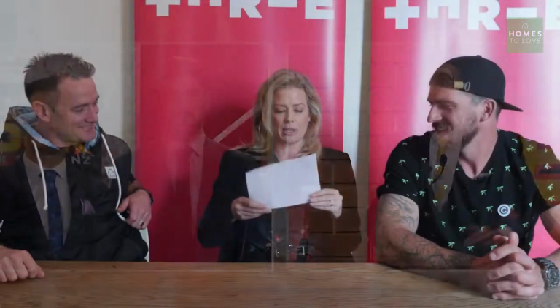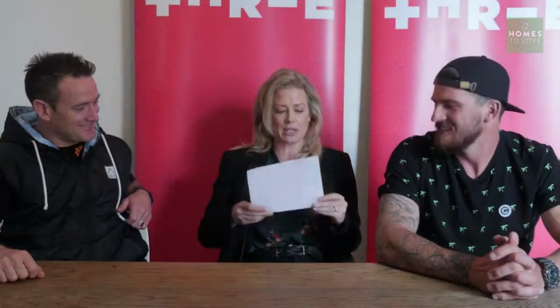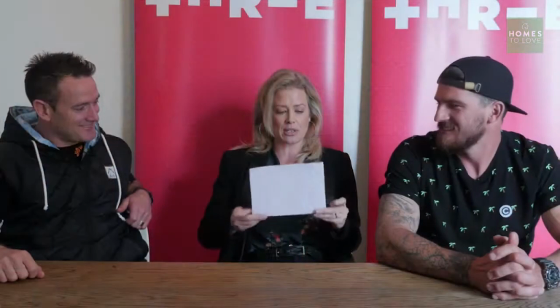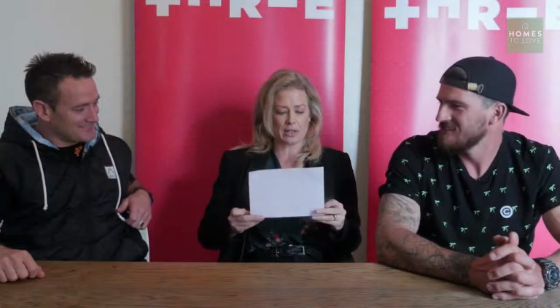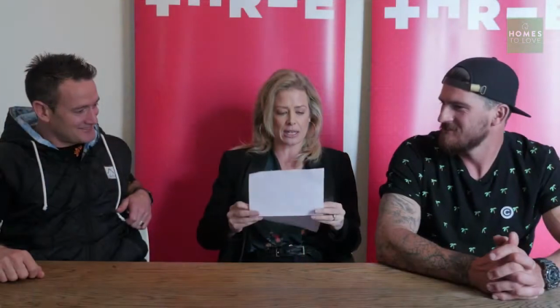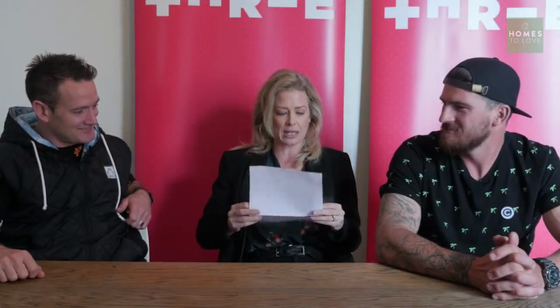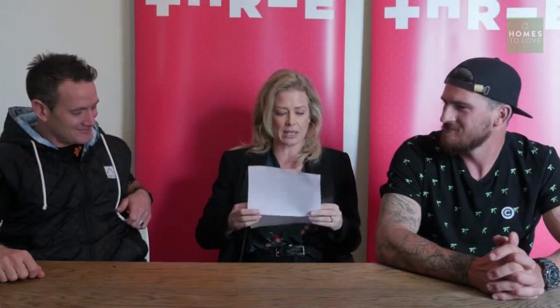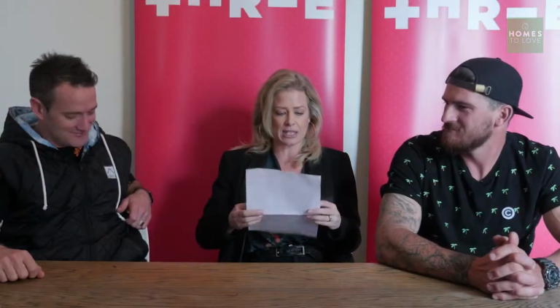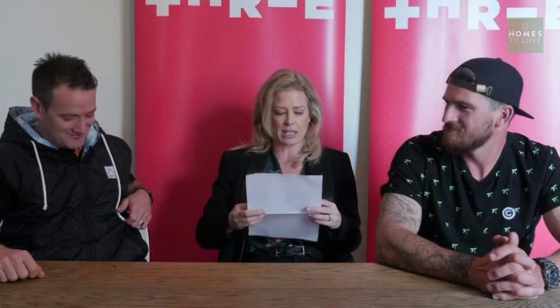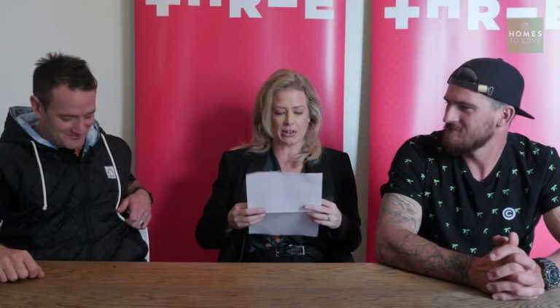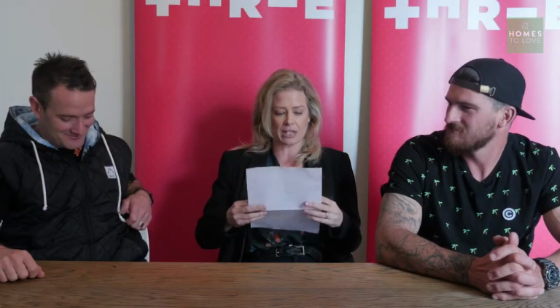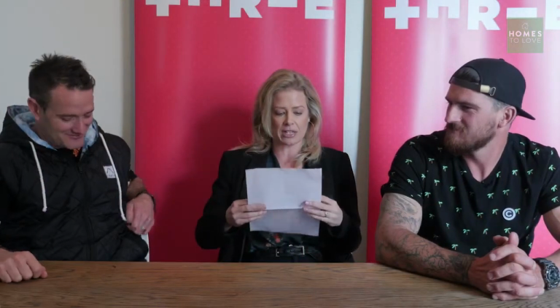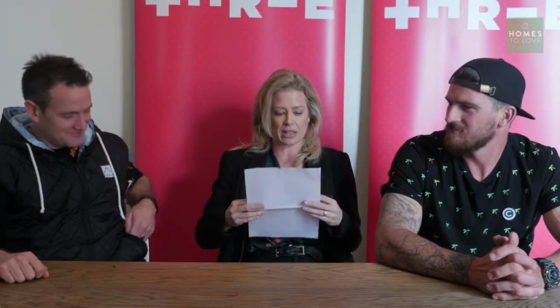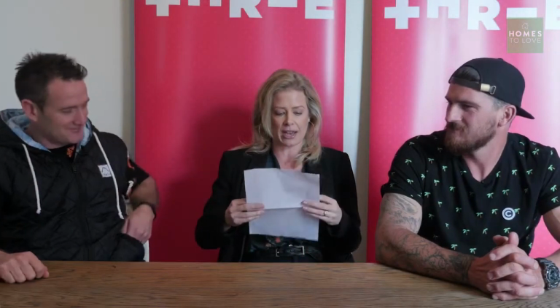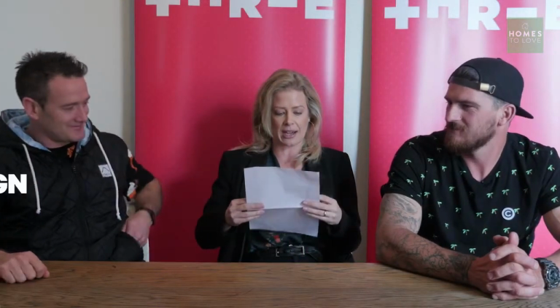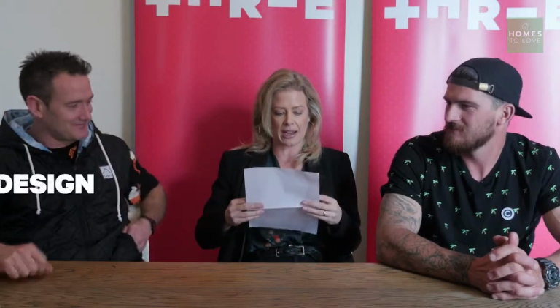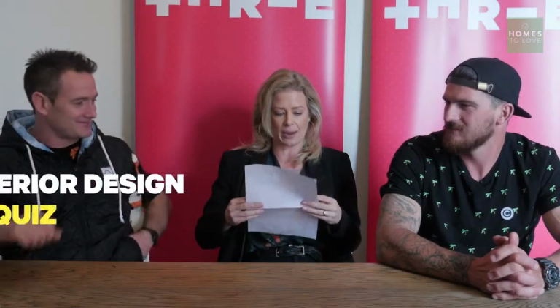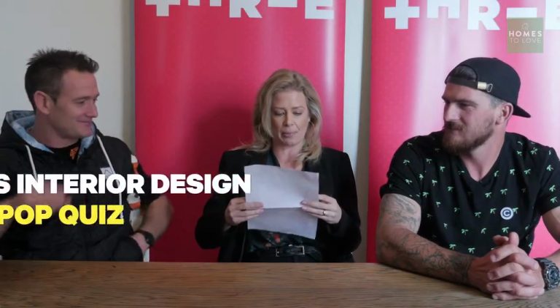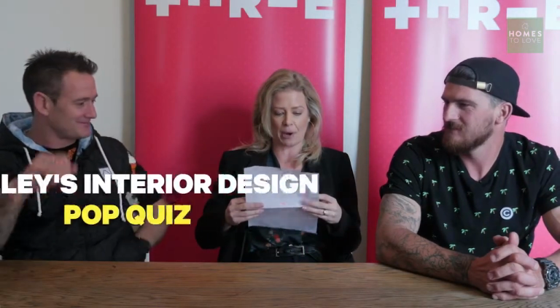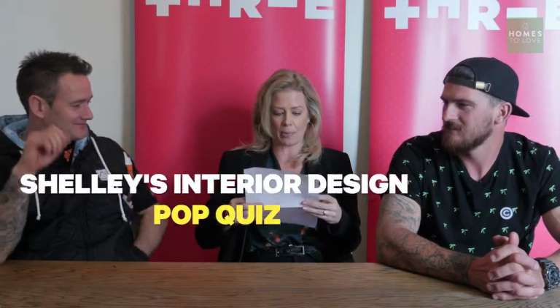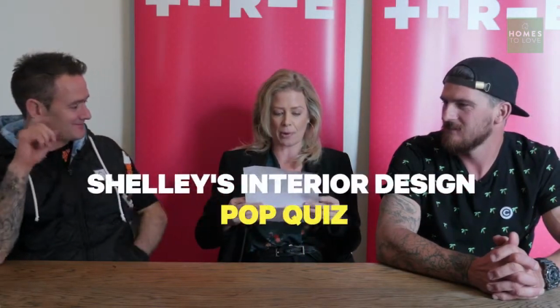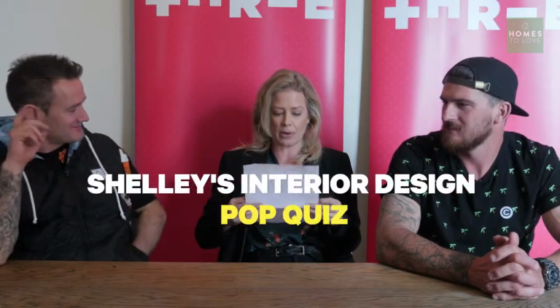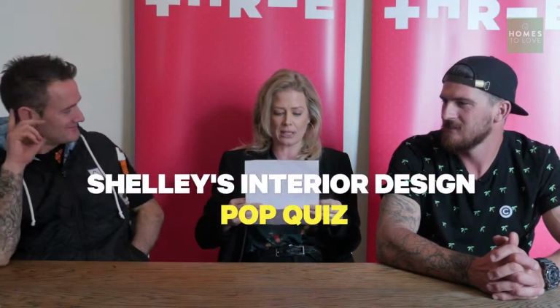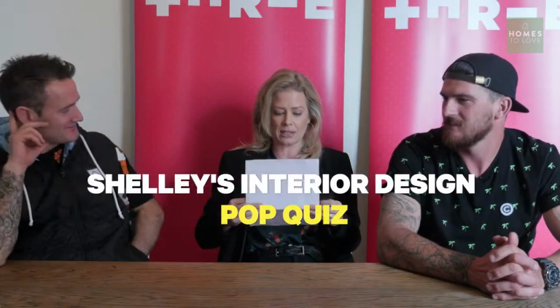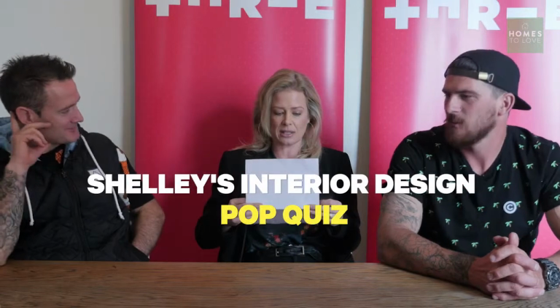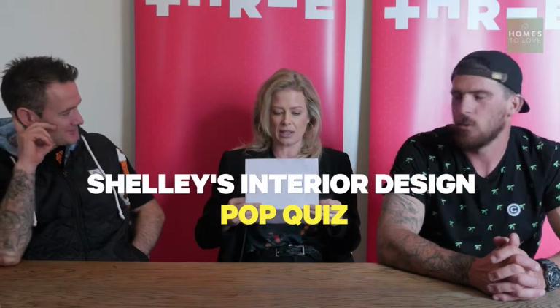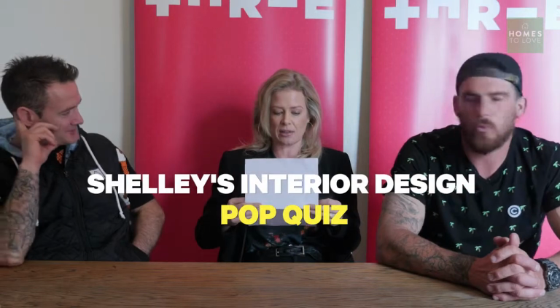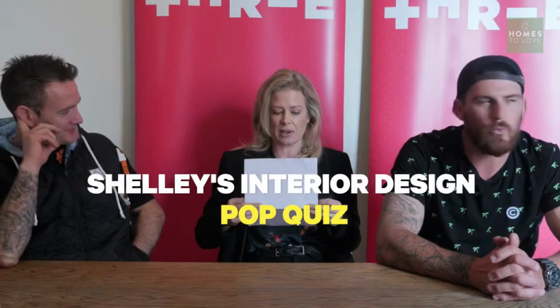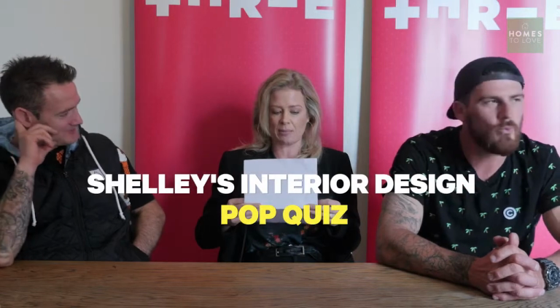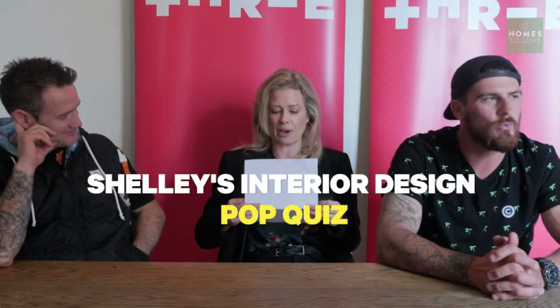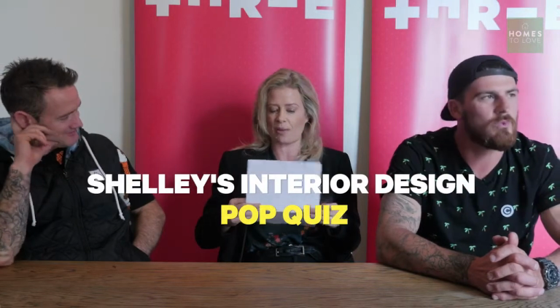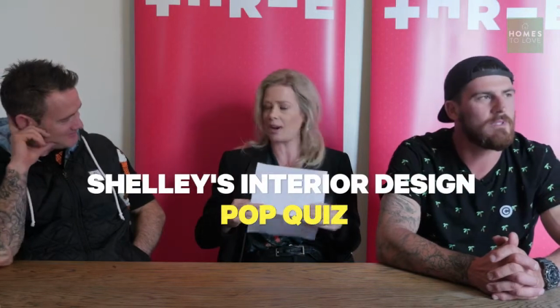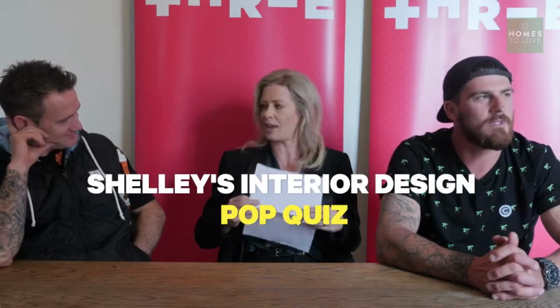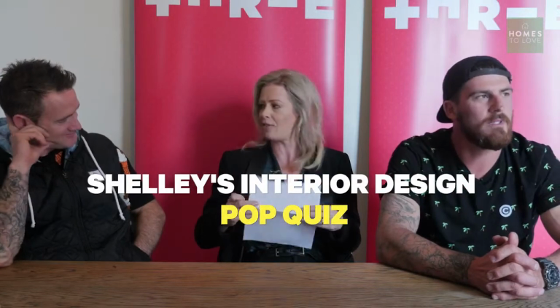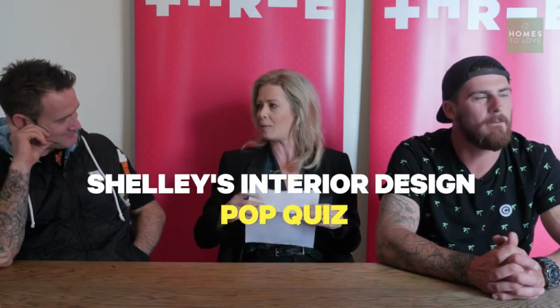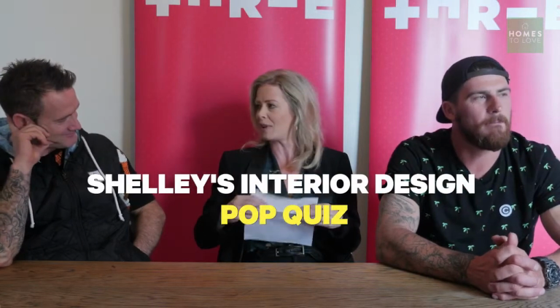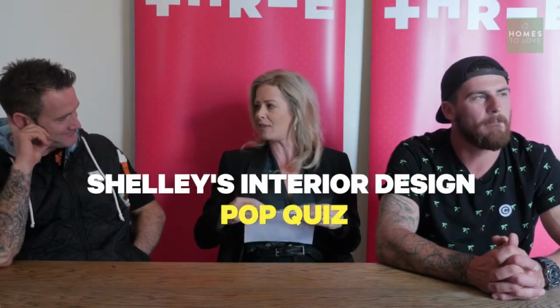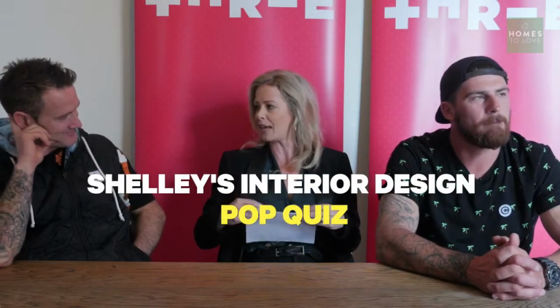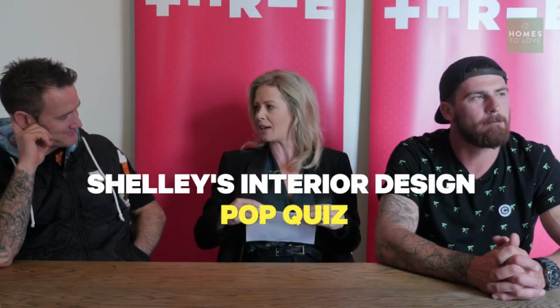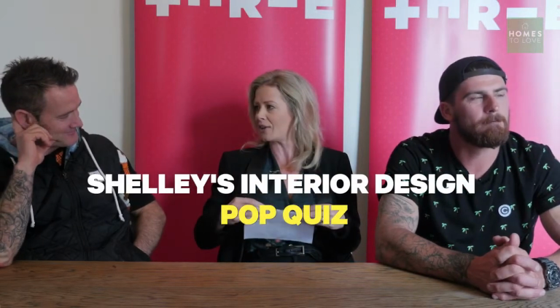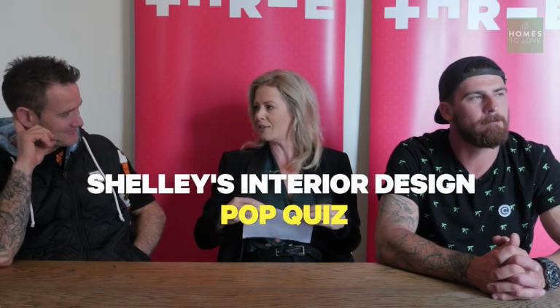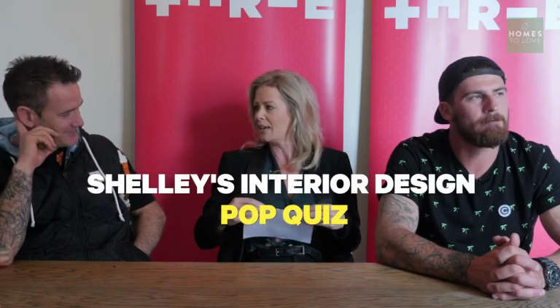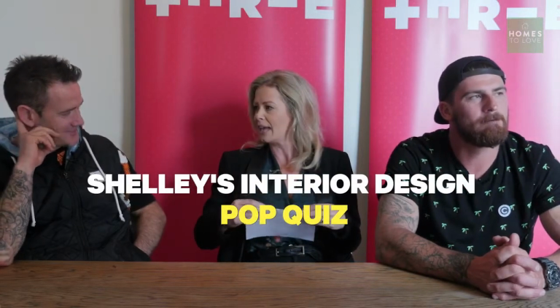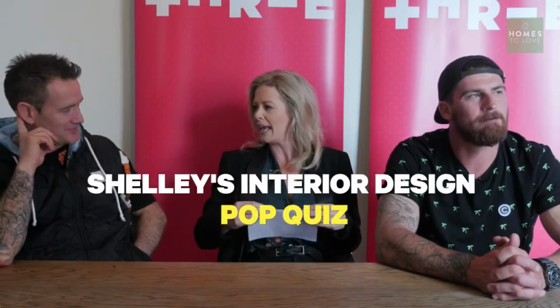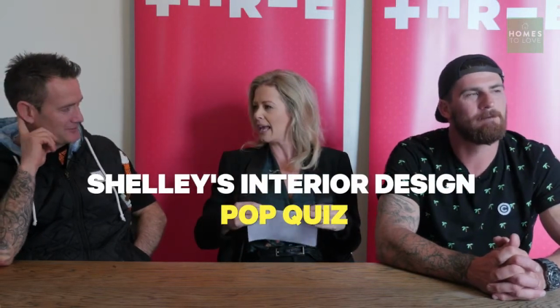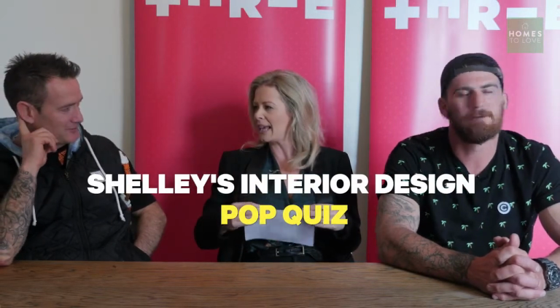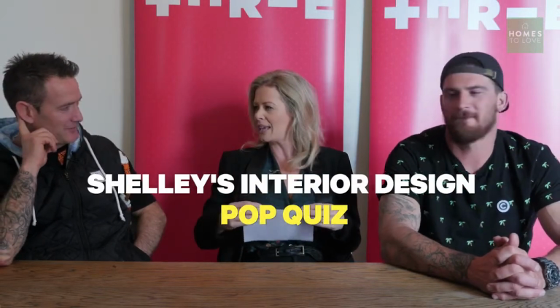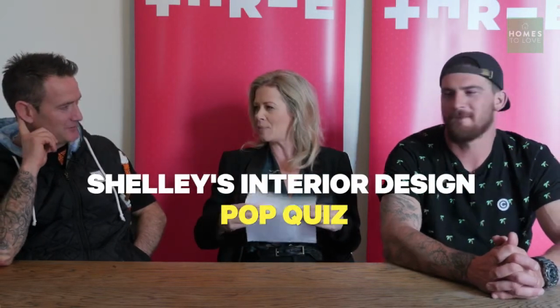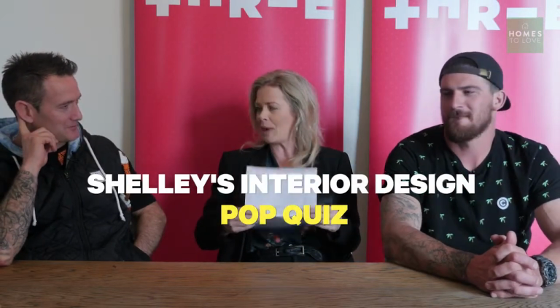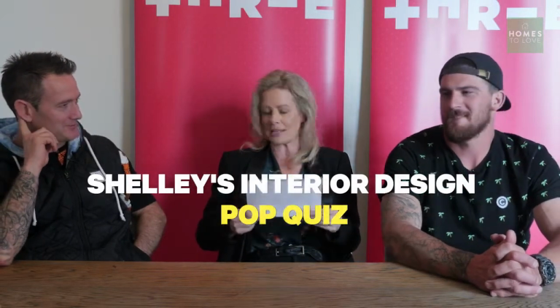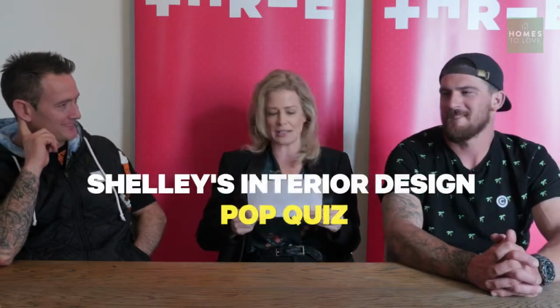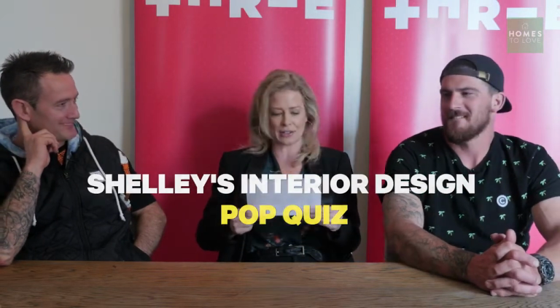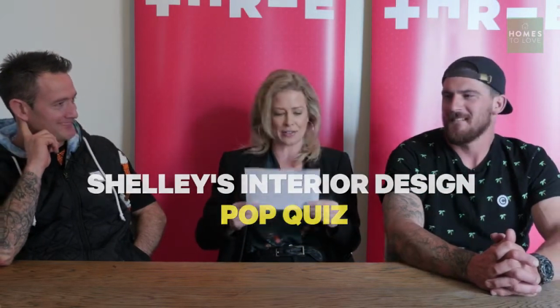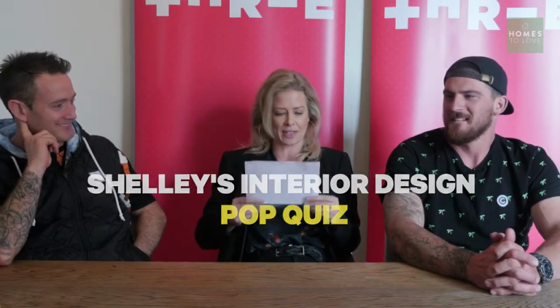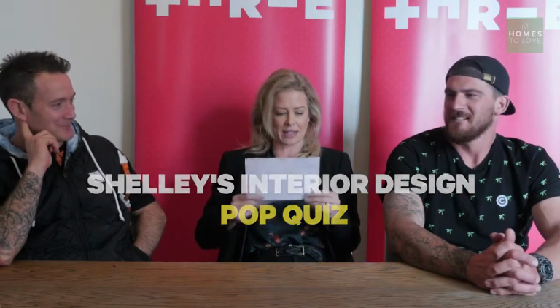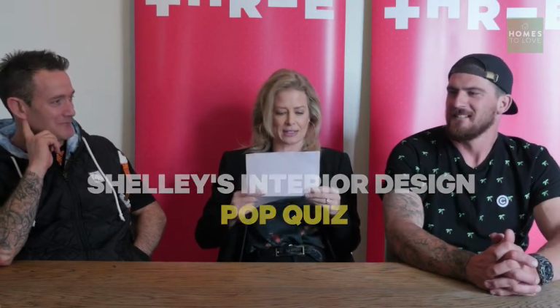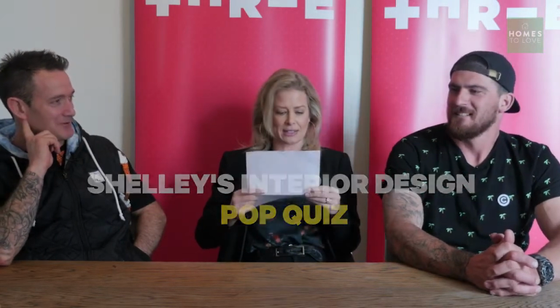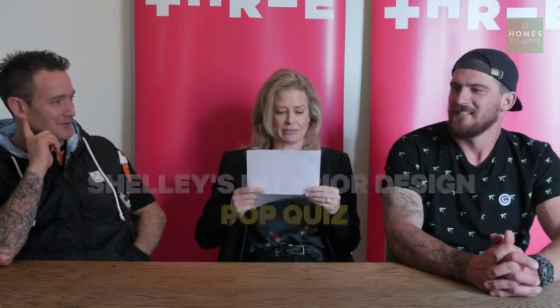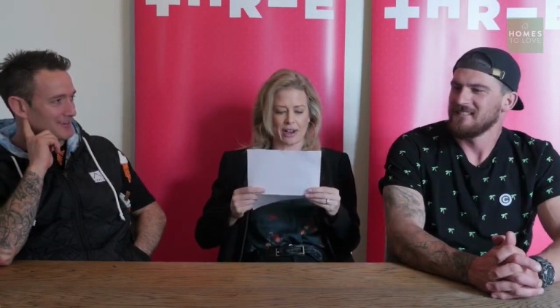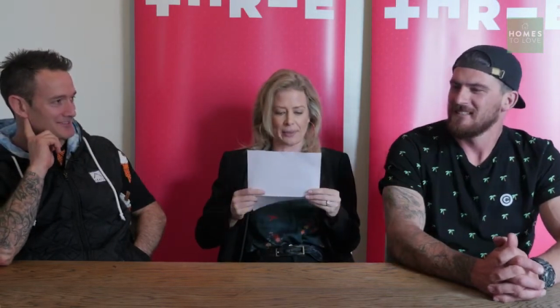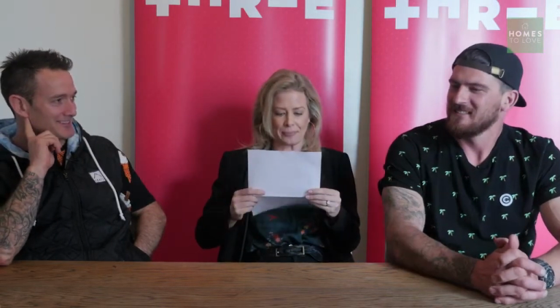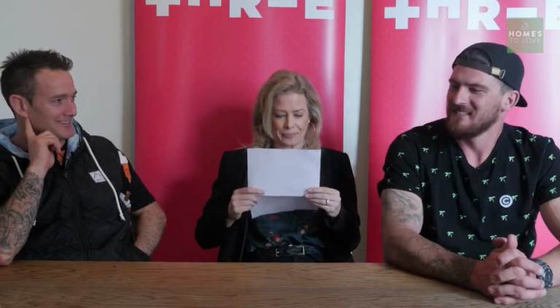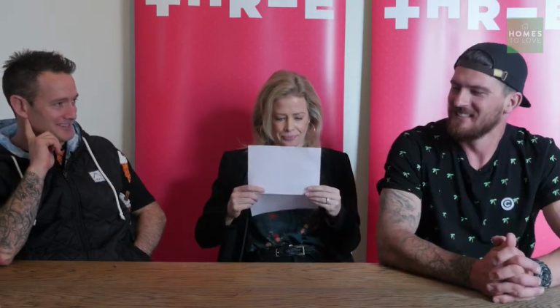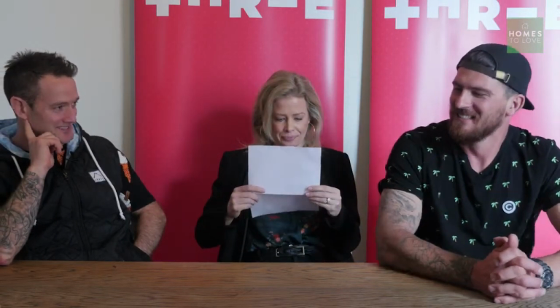We're going to do a little interior design pop quiz. You might want to have a bit of a giggle. Is it true or false? Pergola's in? Yes, yes.